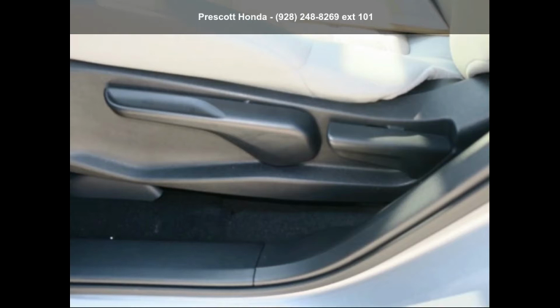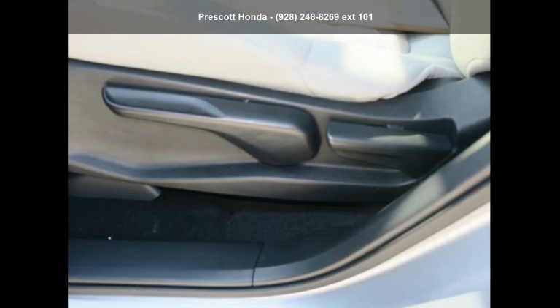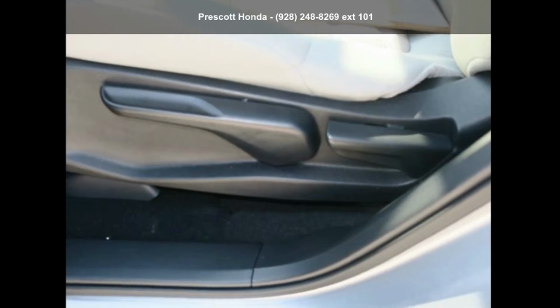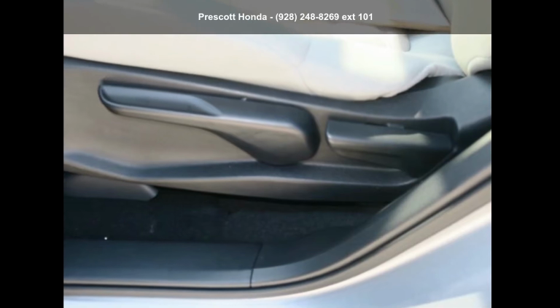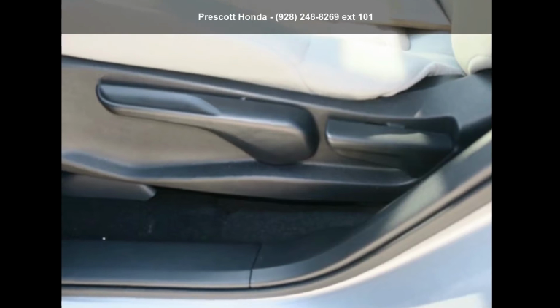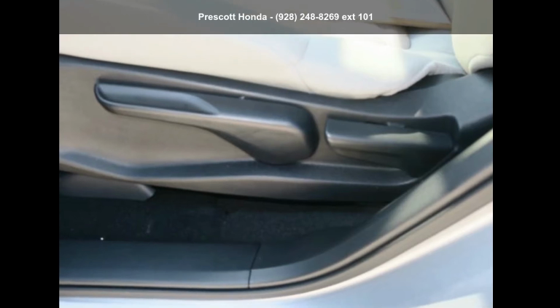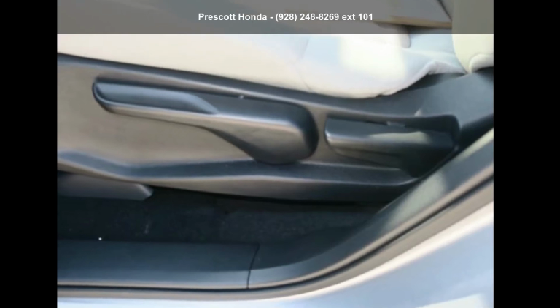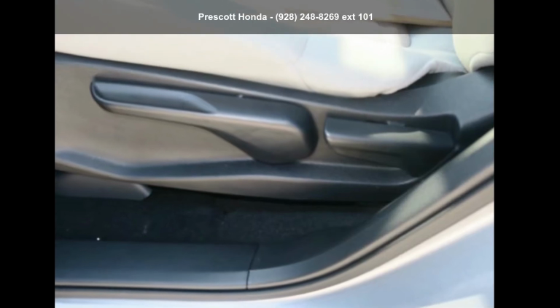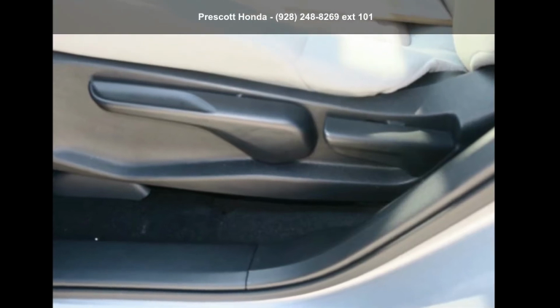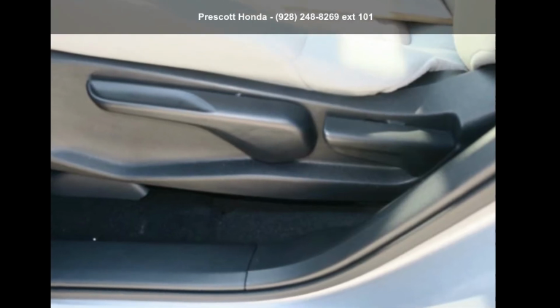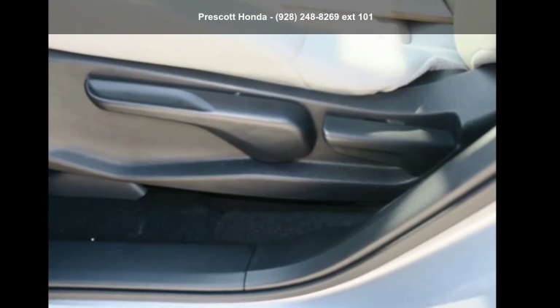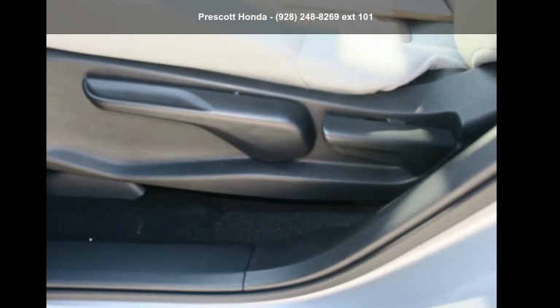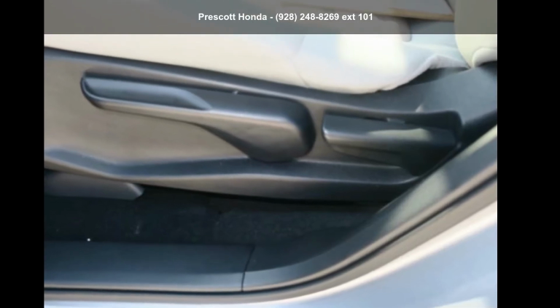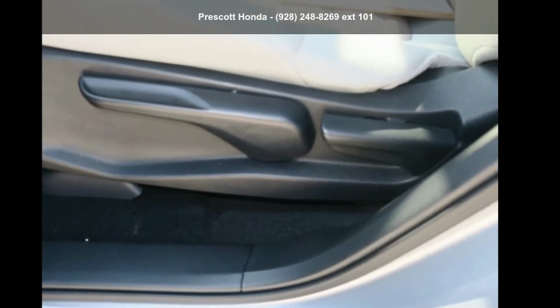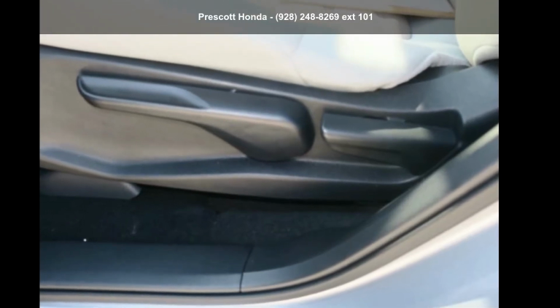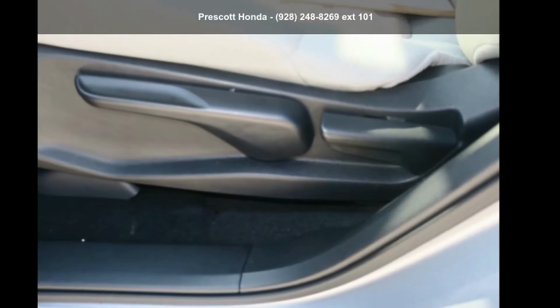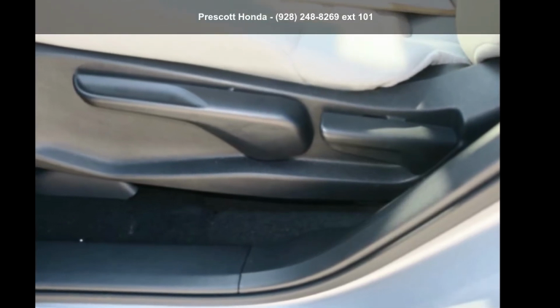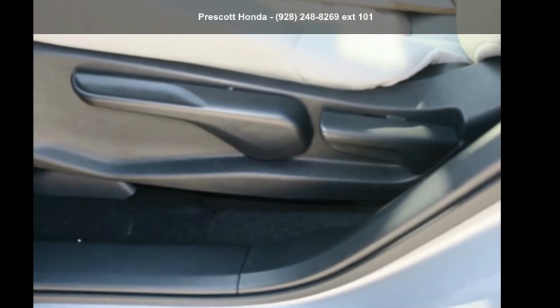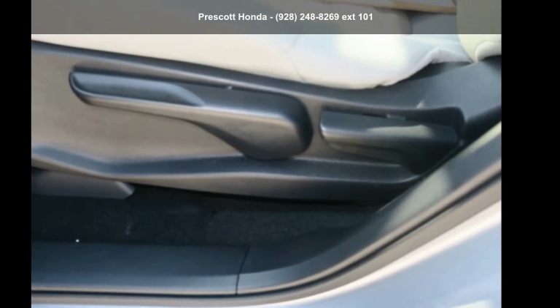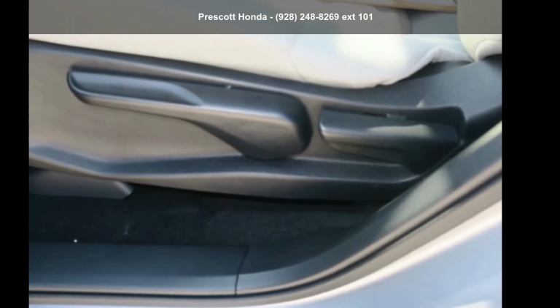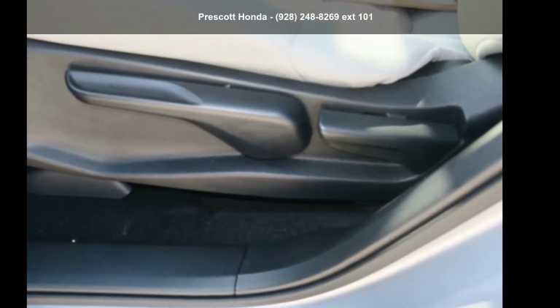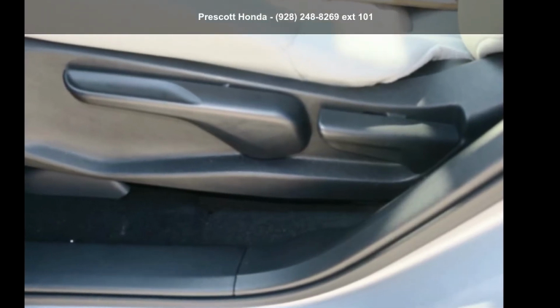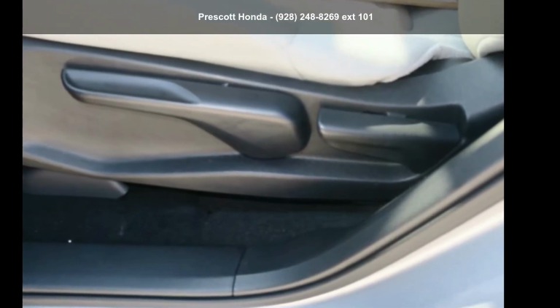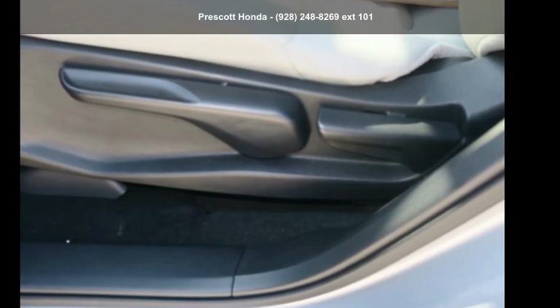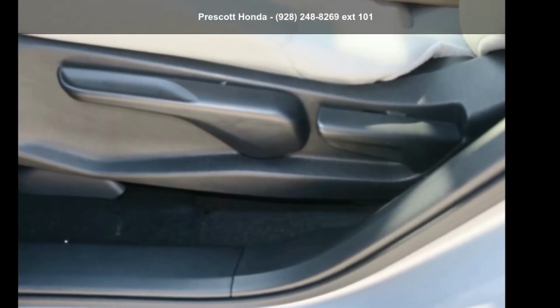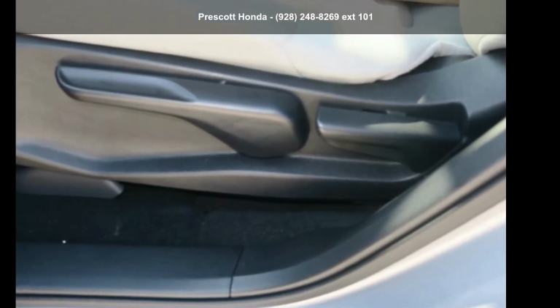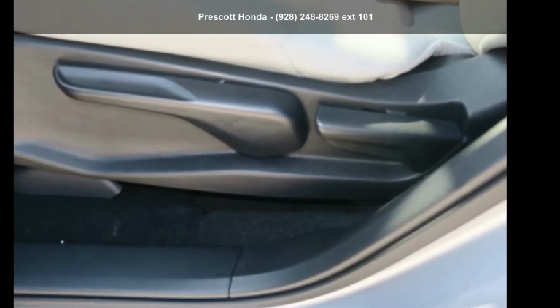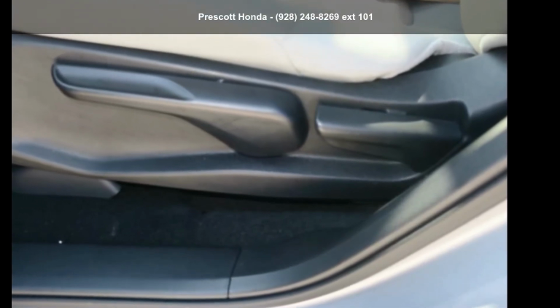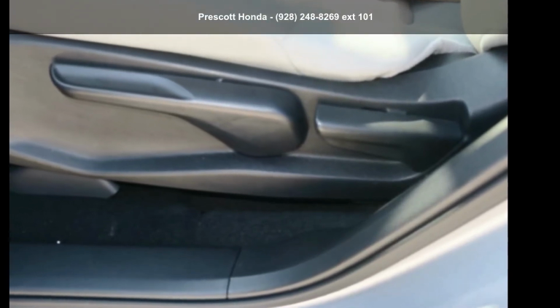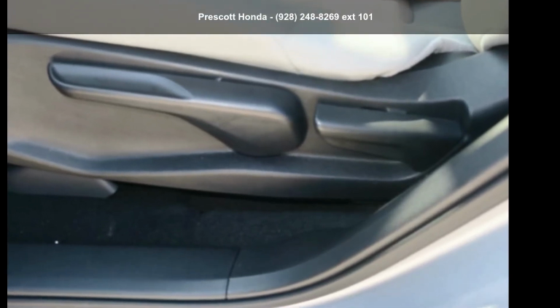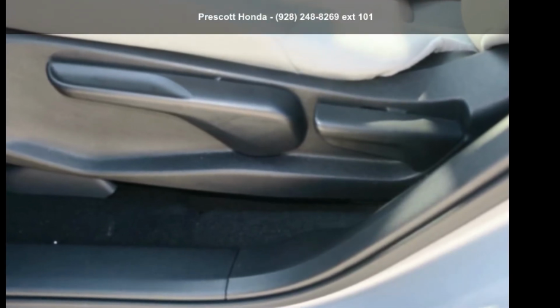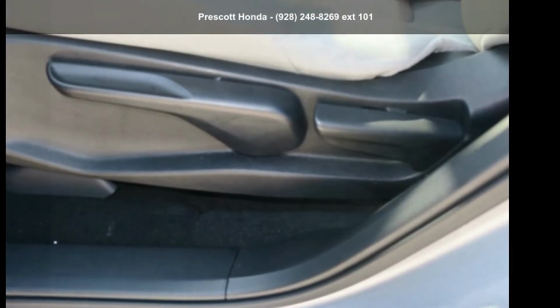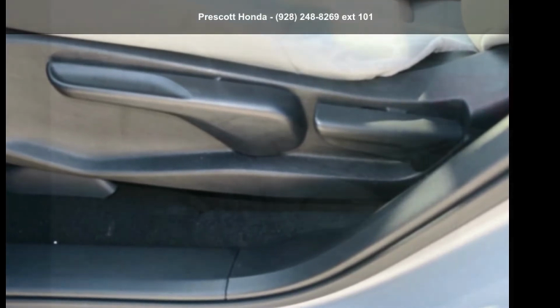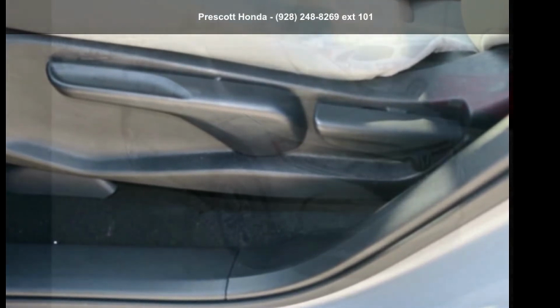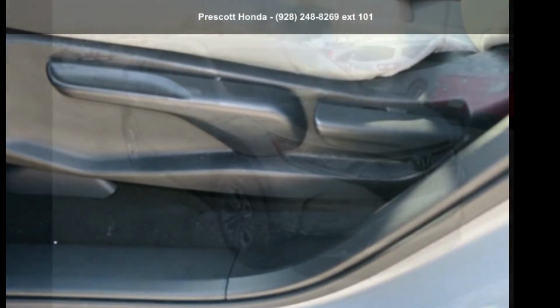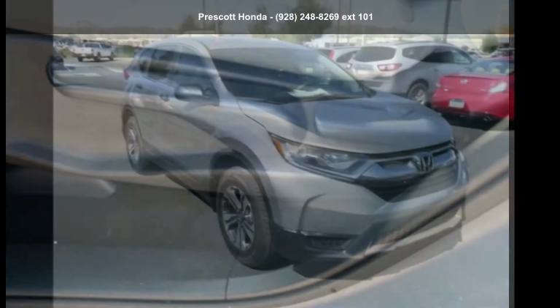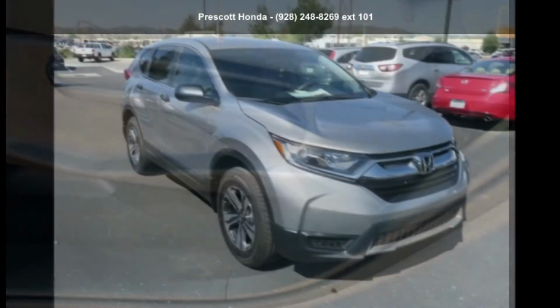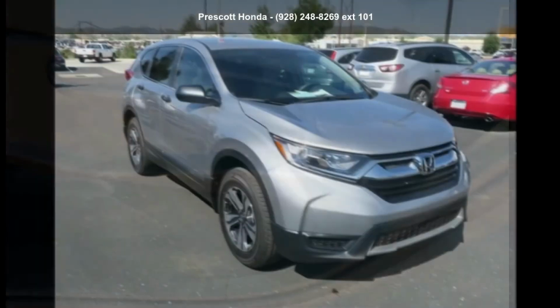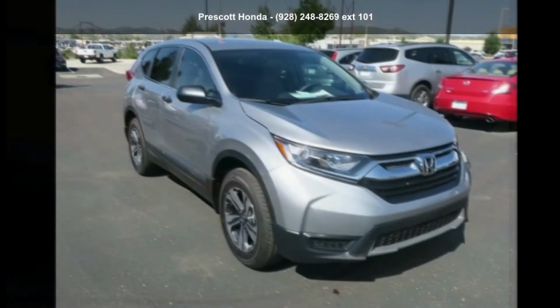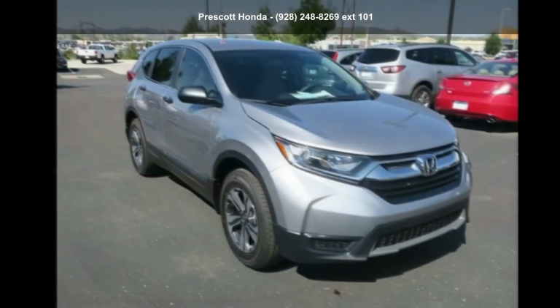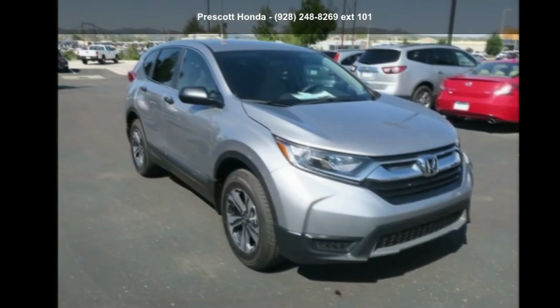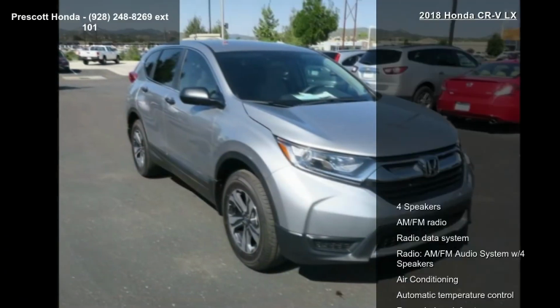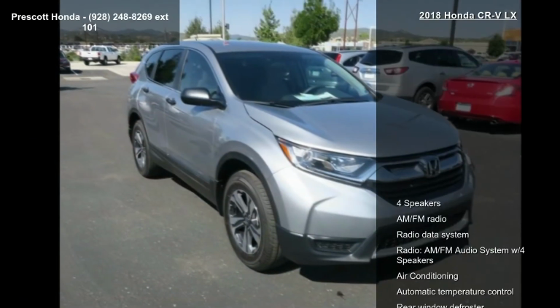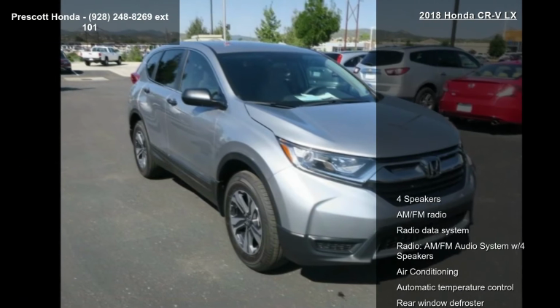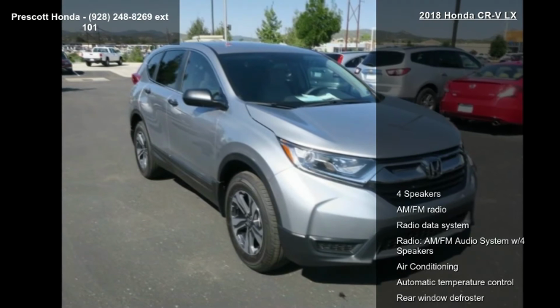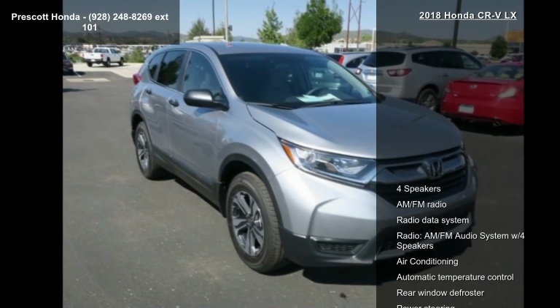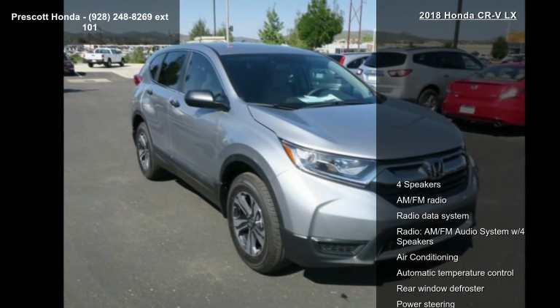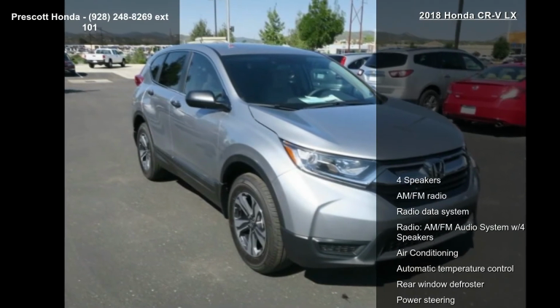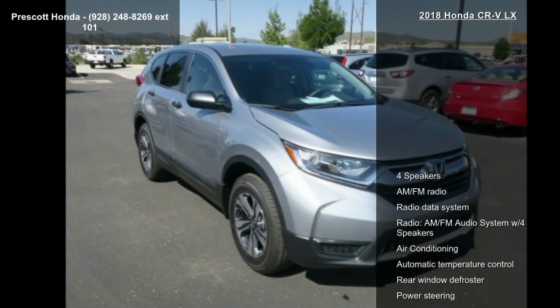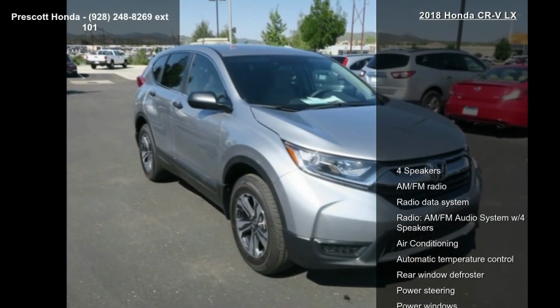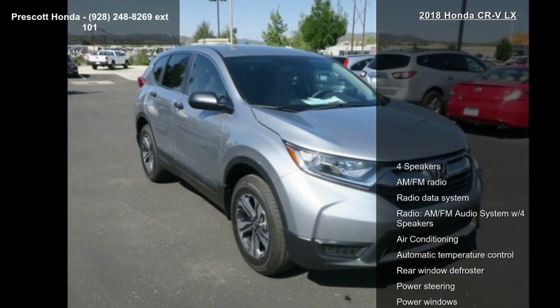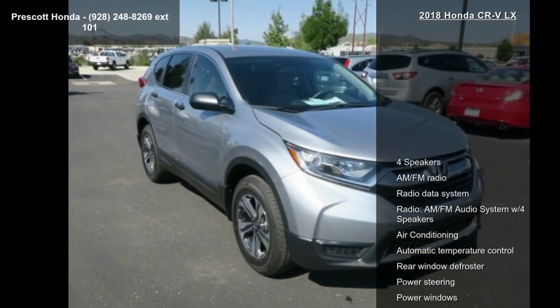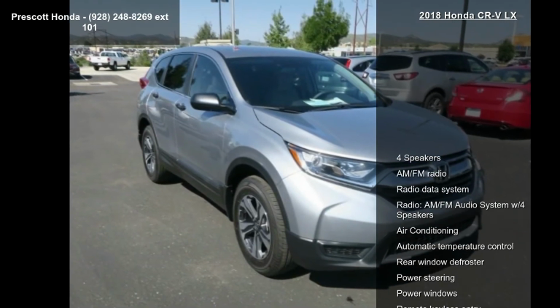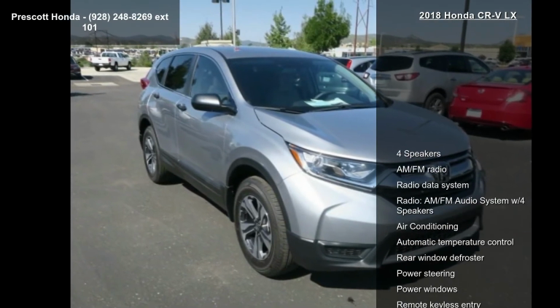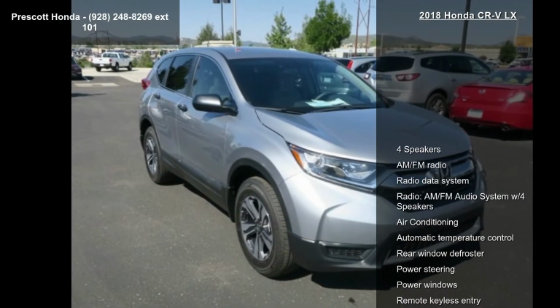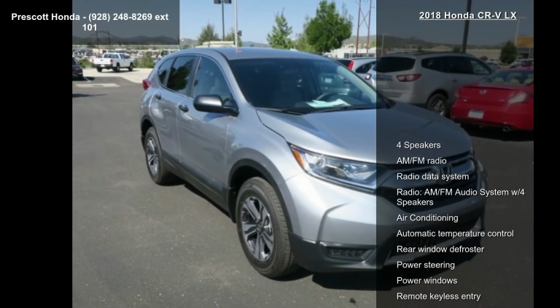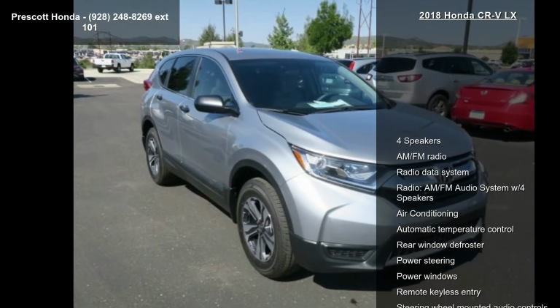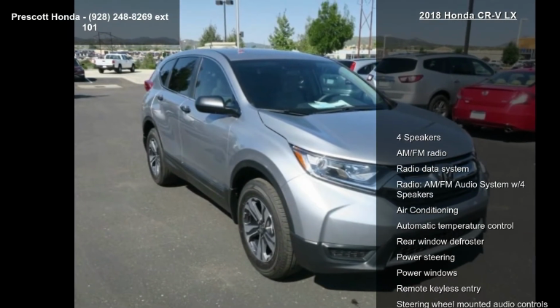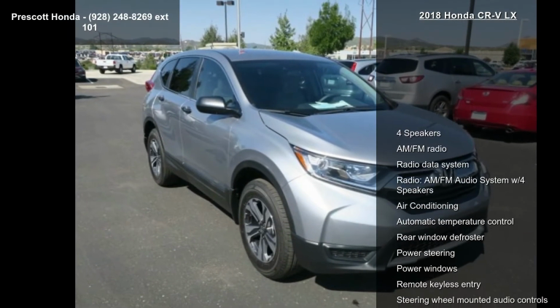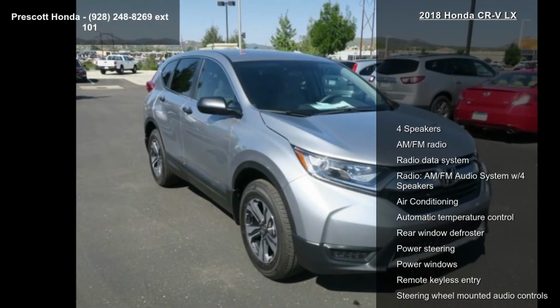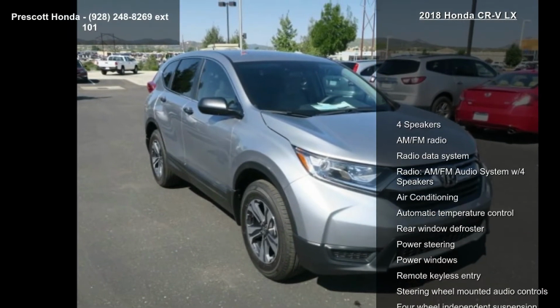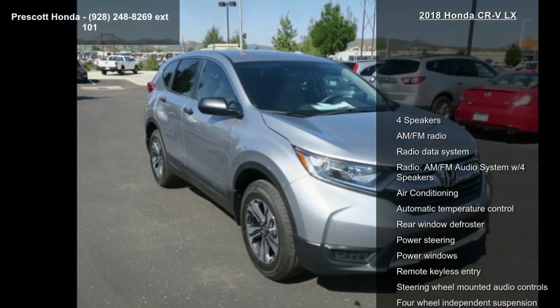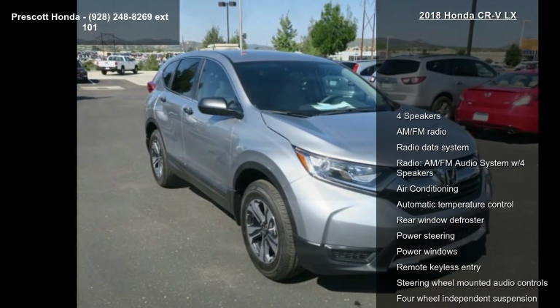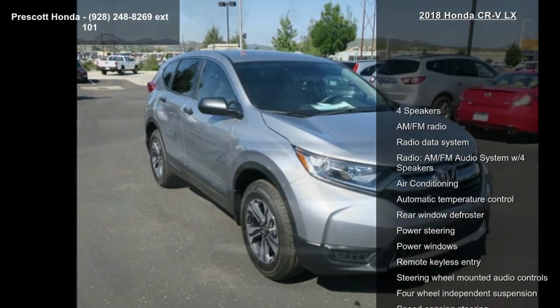Check out this Honda 2018 CR-V LX. If you are looking for a first-rate auto, this one could be yours today.